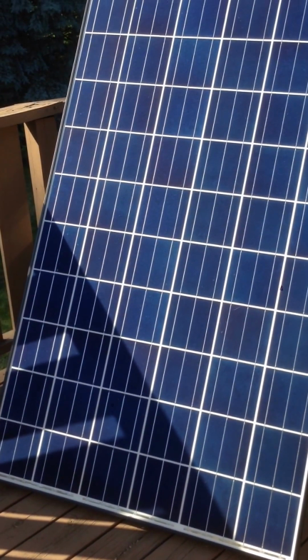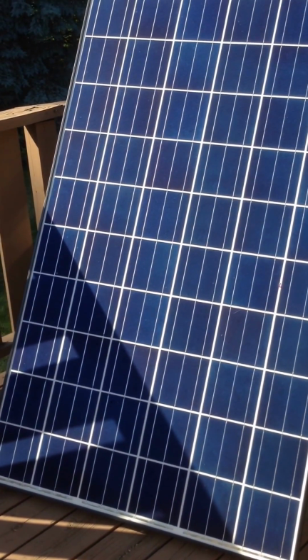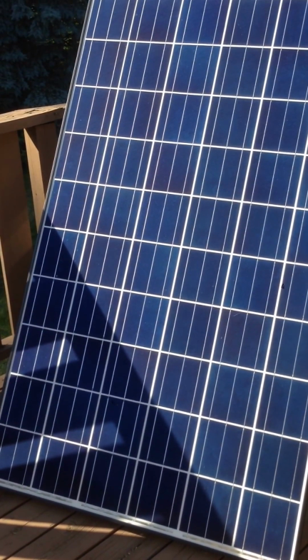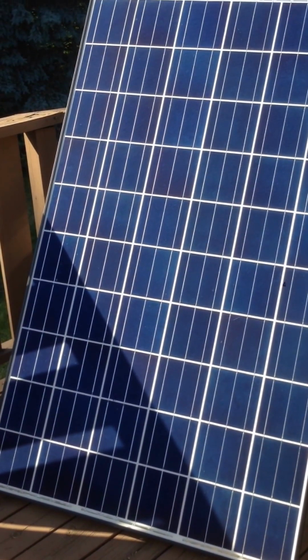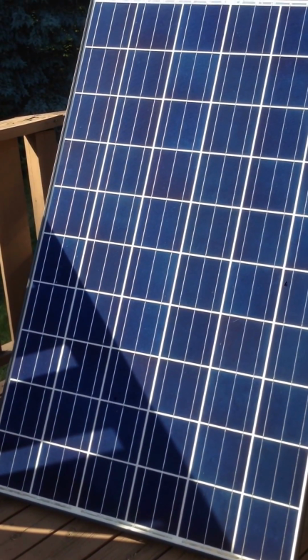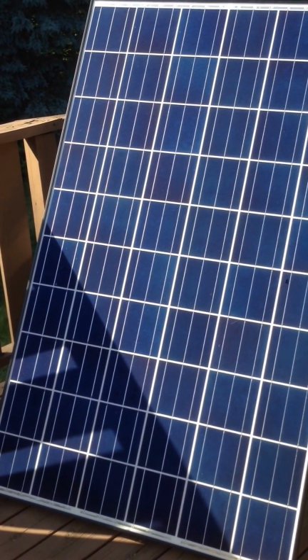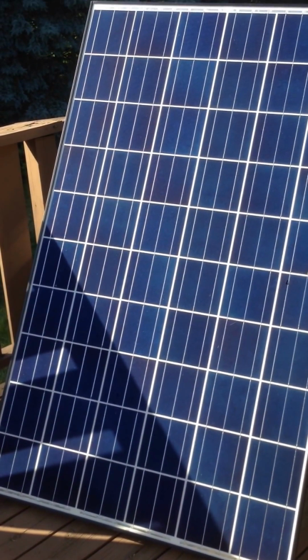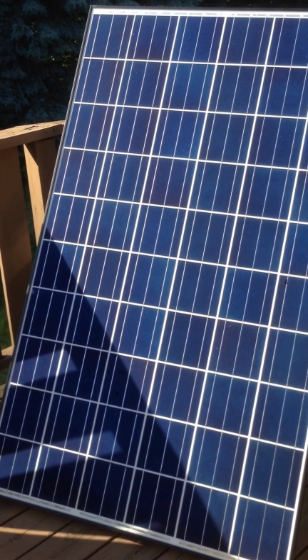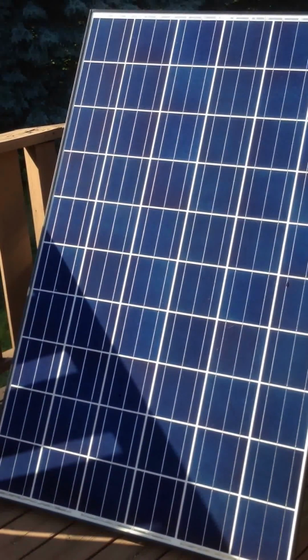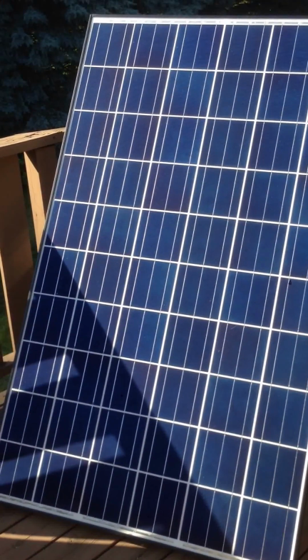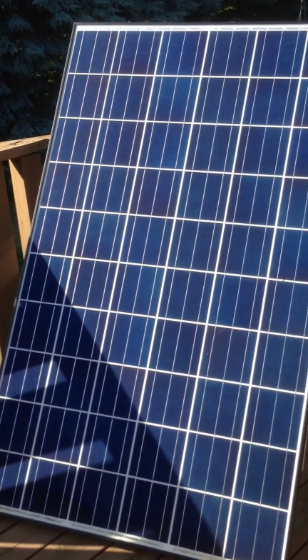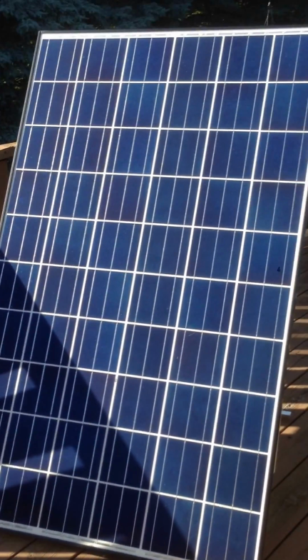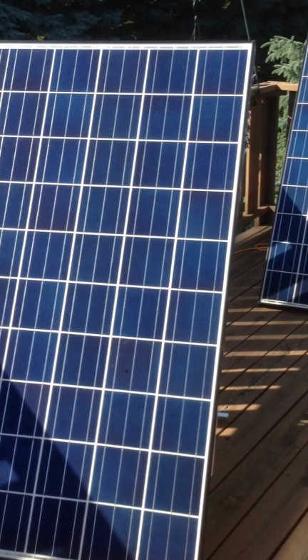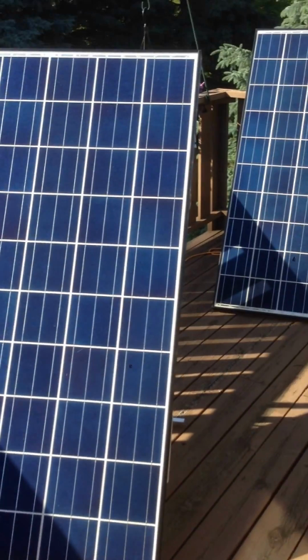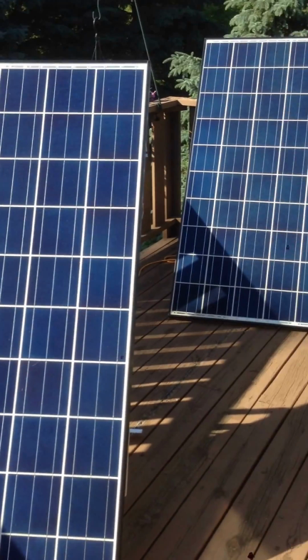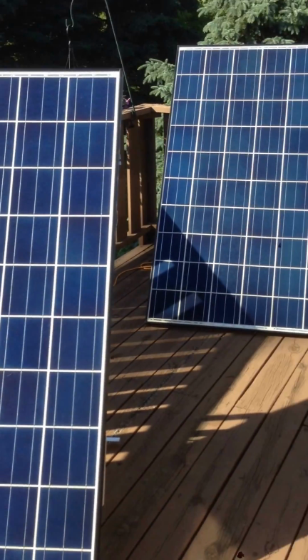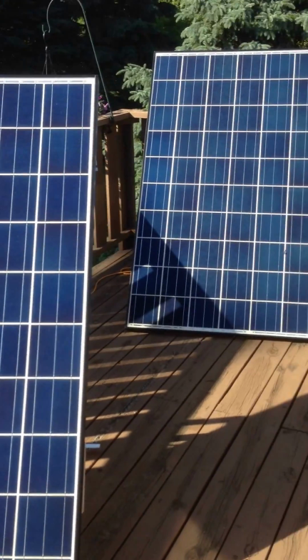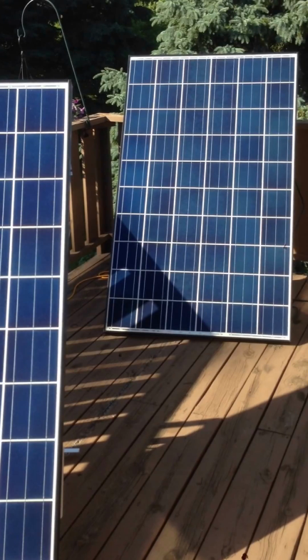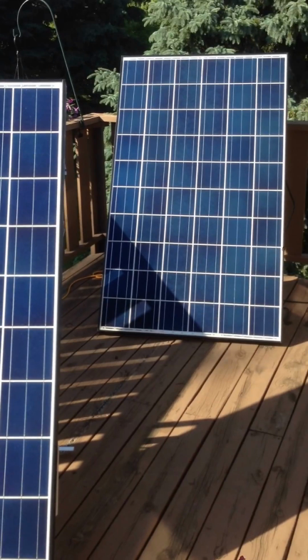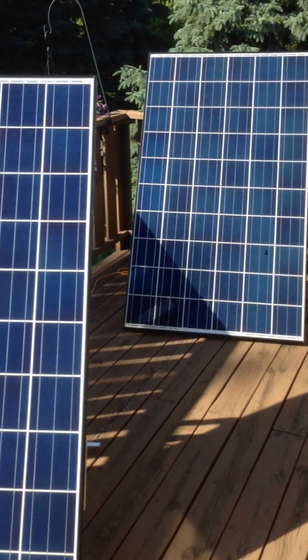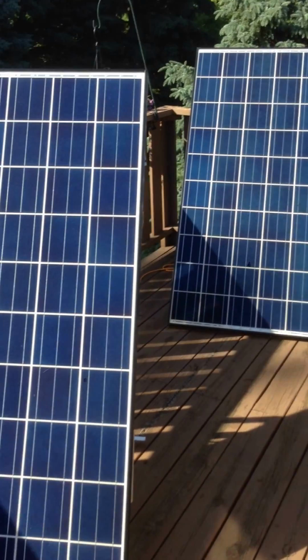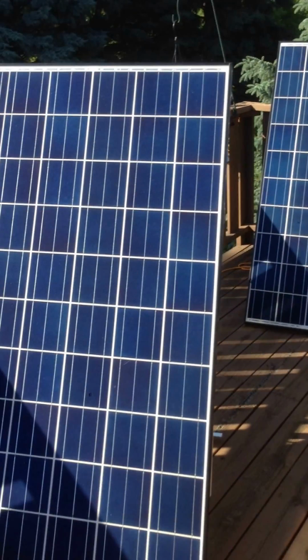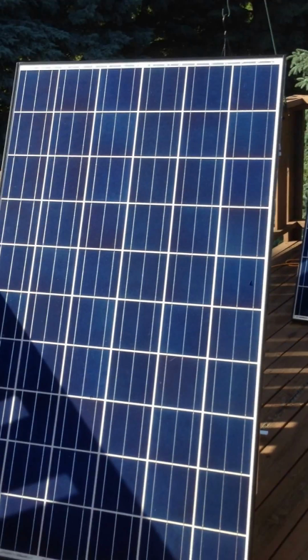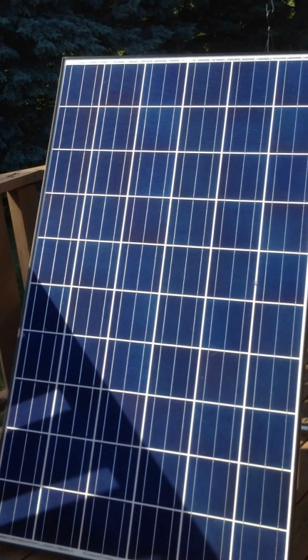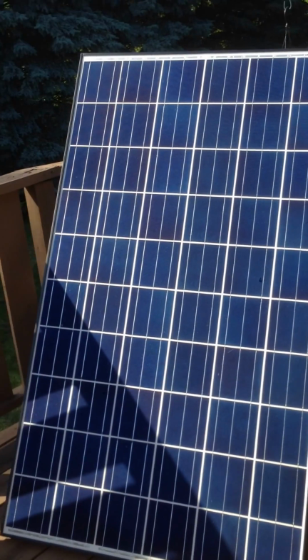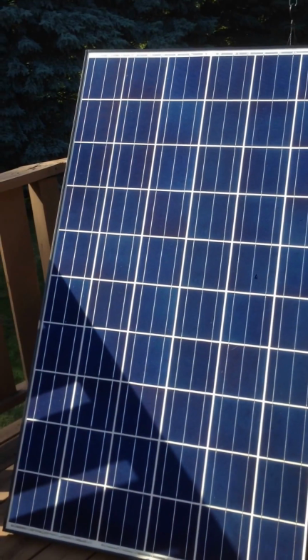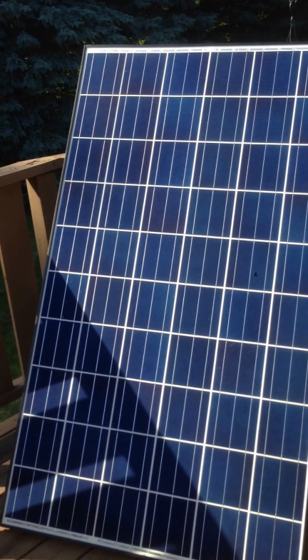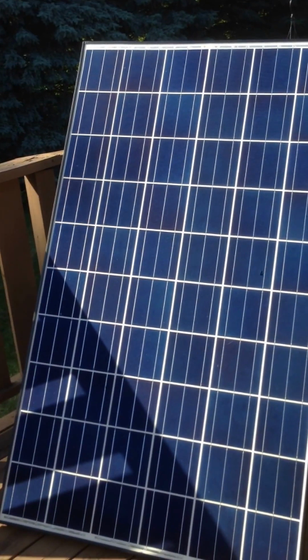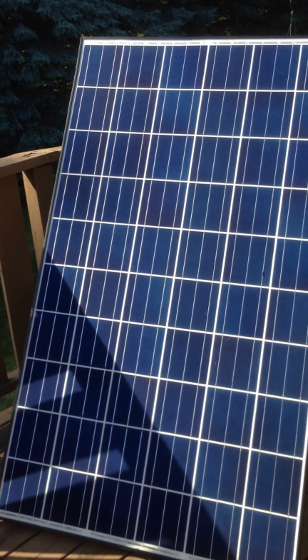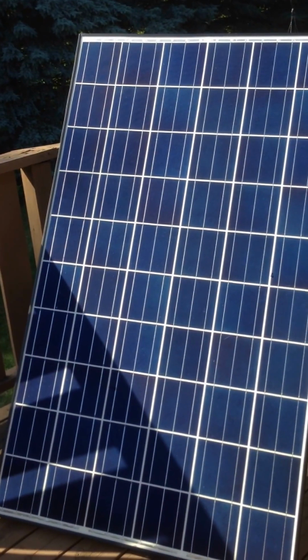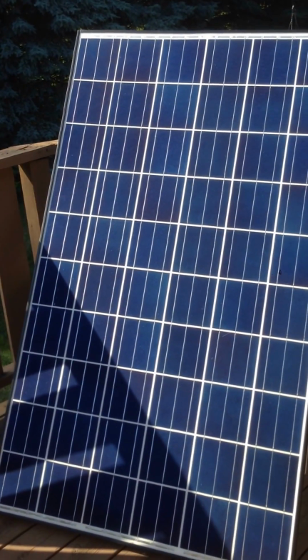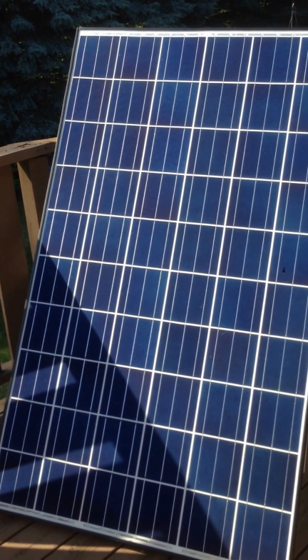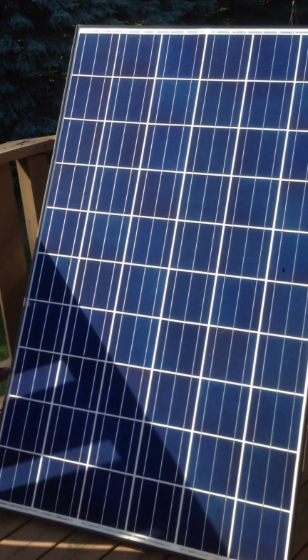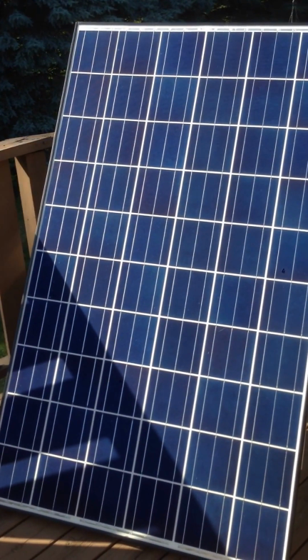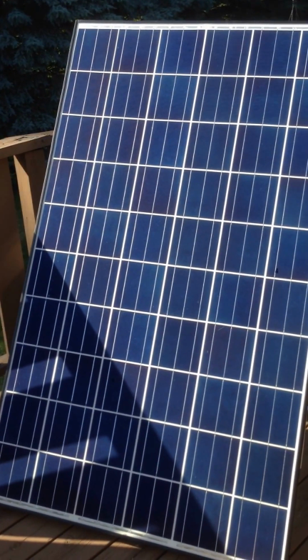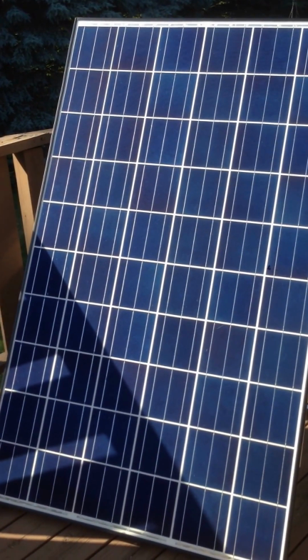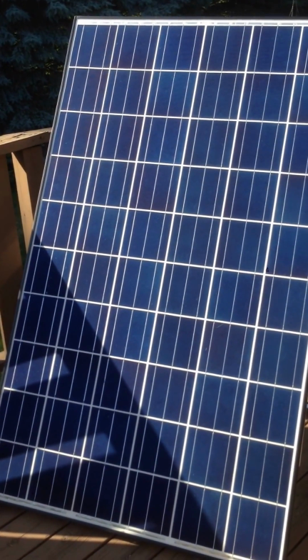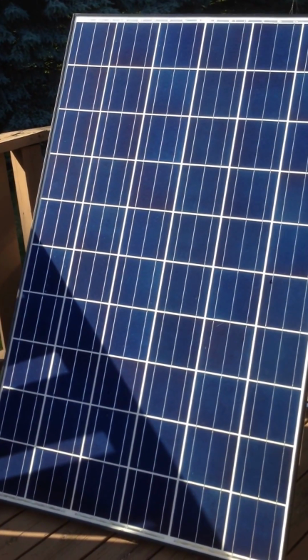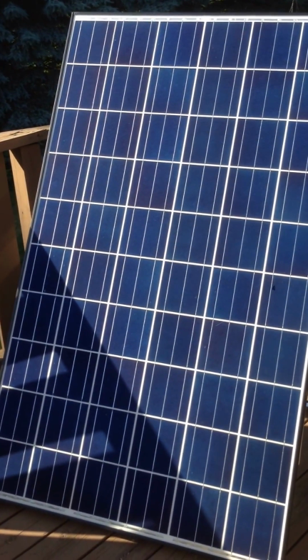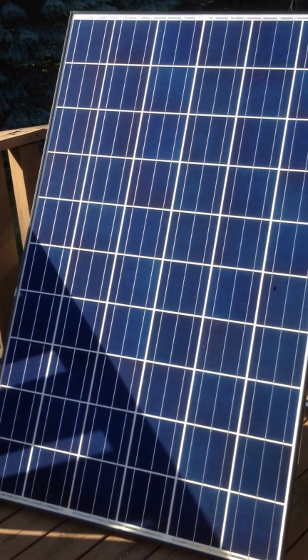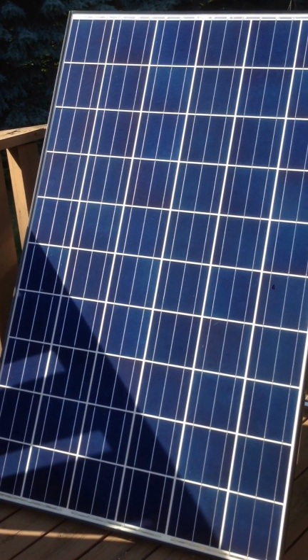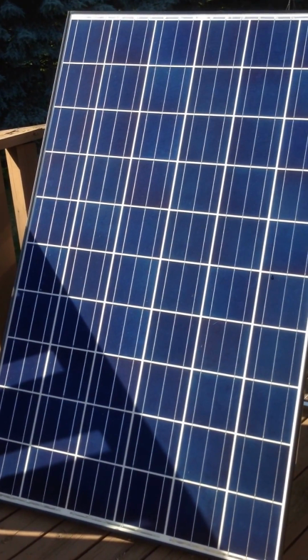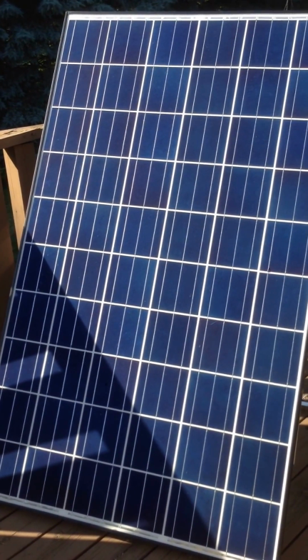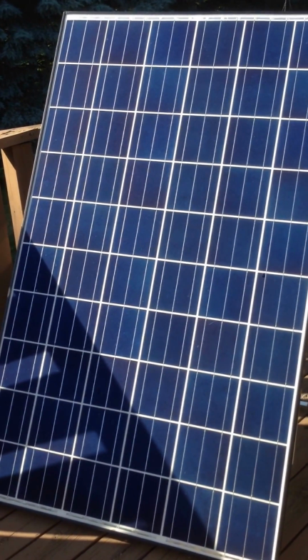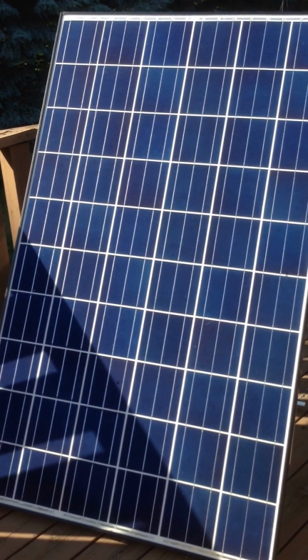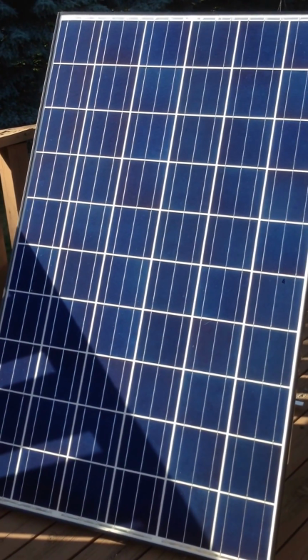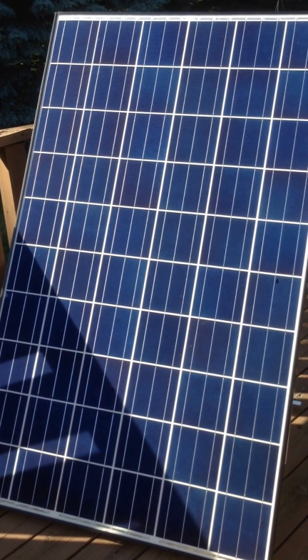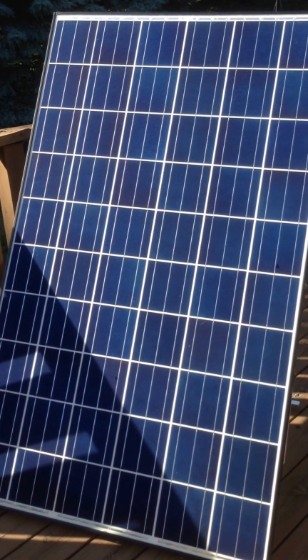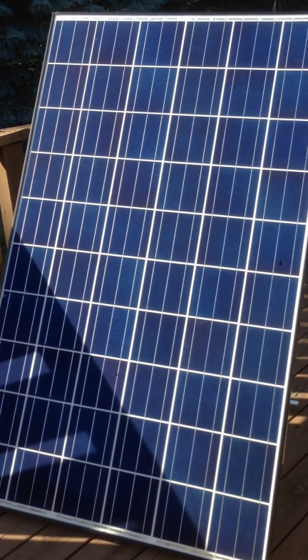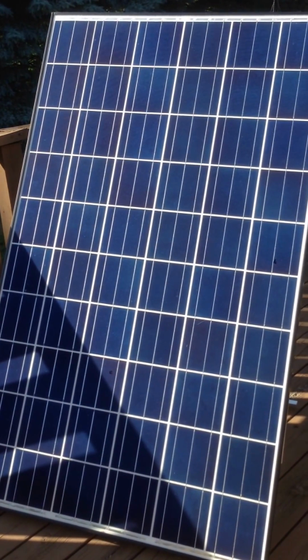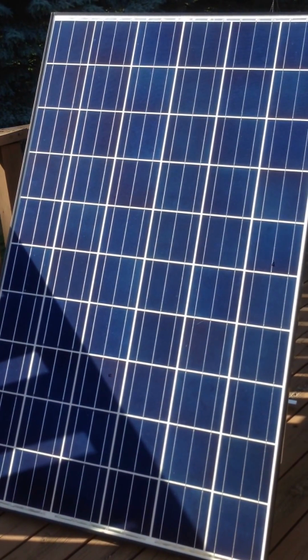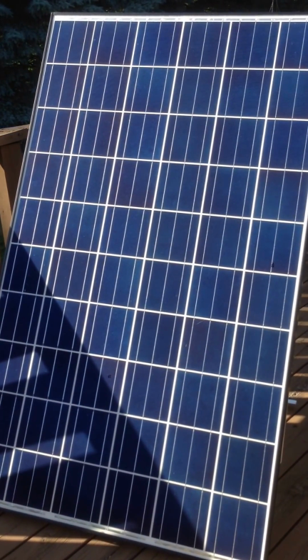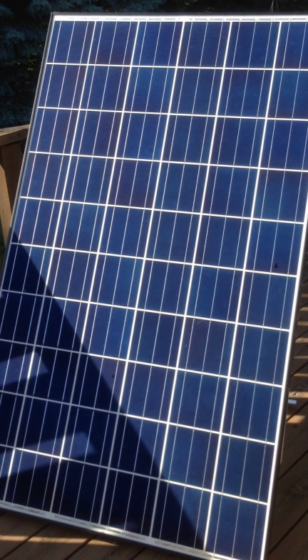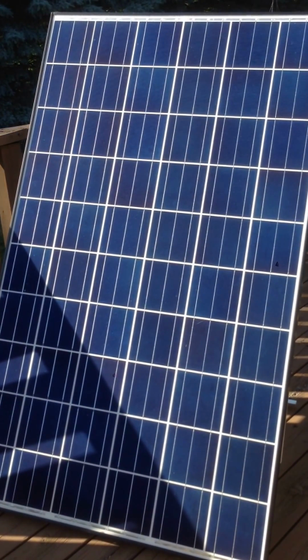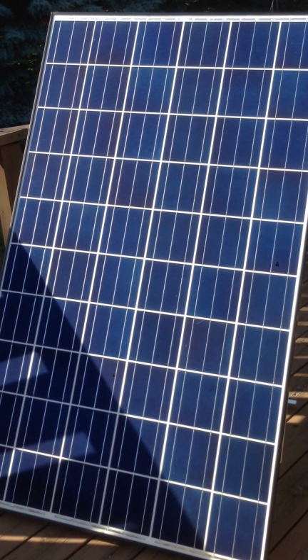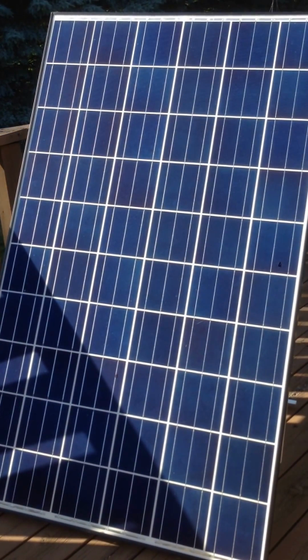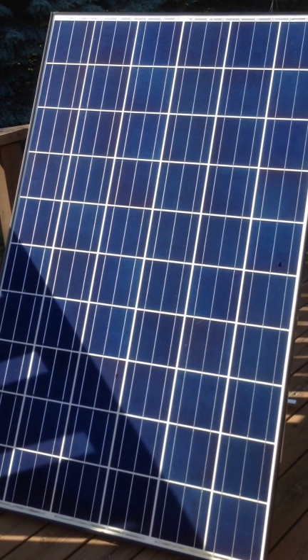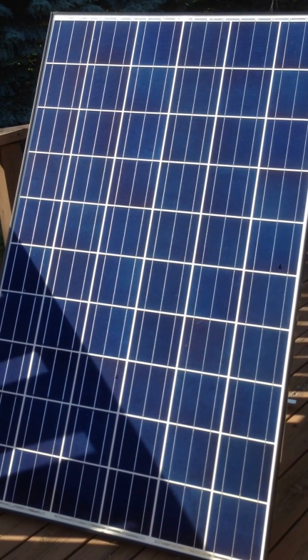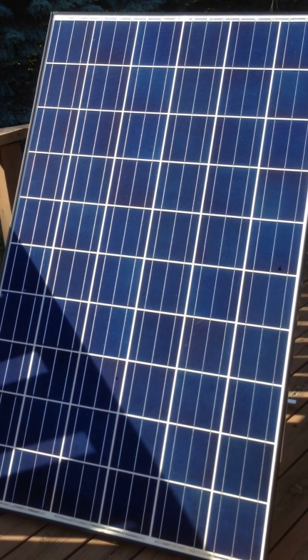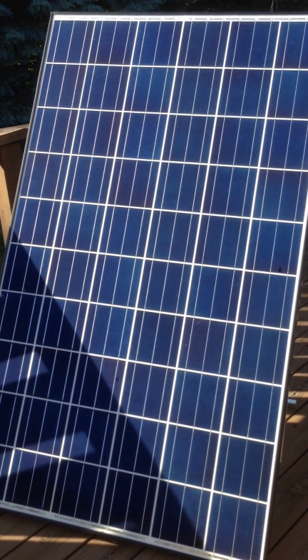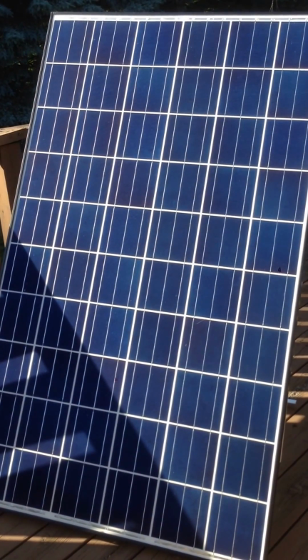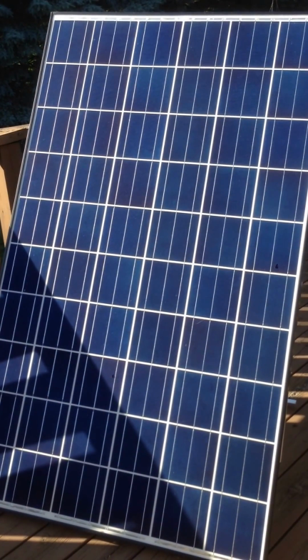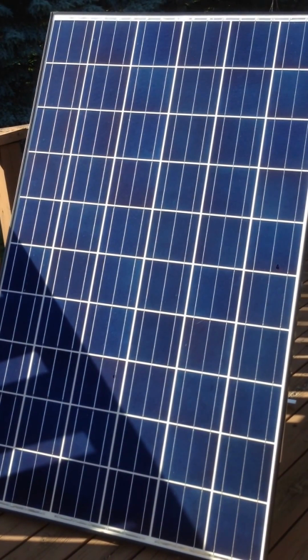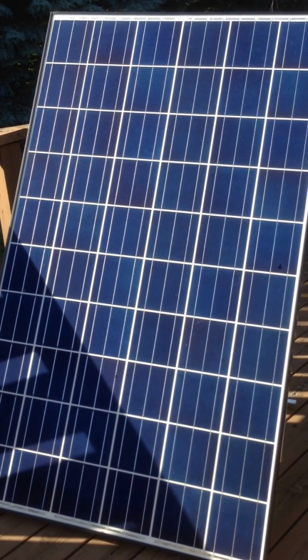Once again, great product — about $500, it's a 500-watt system from PlugSolar.com. Thank you.